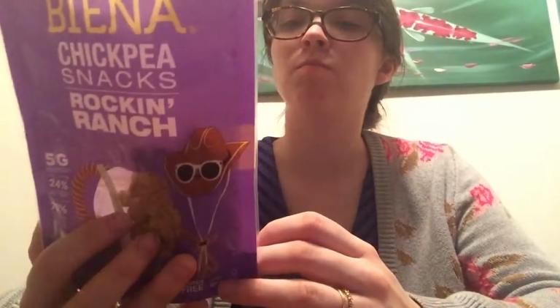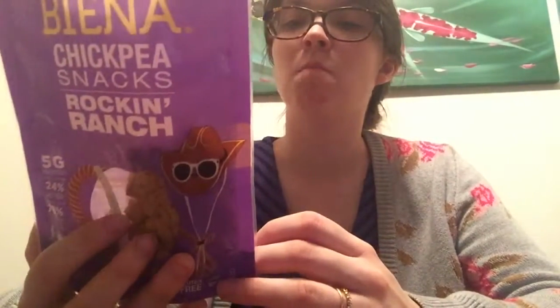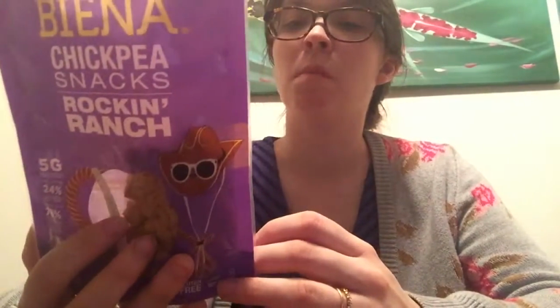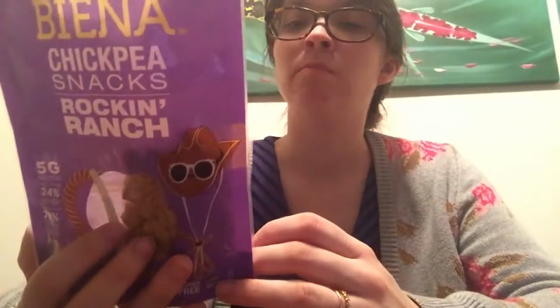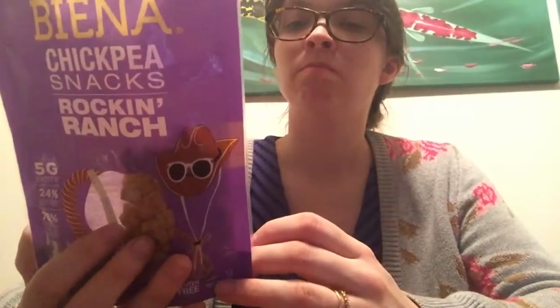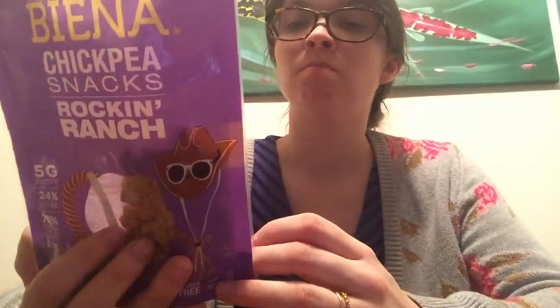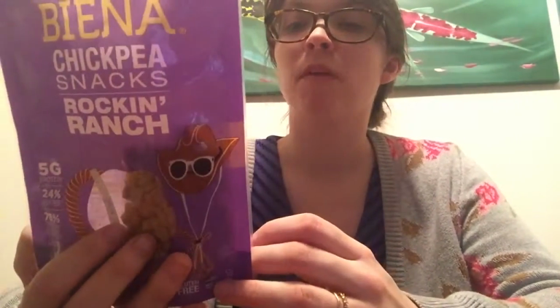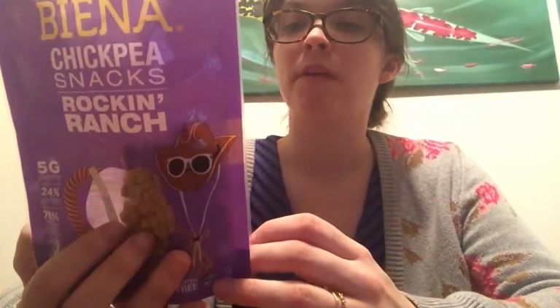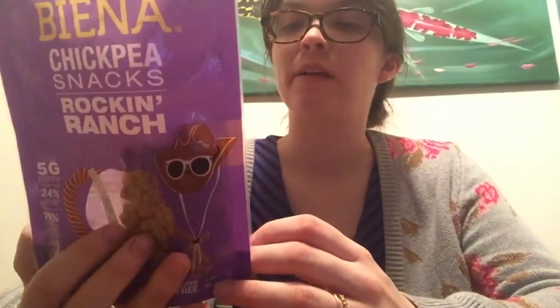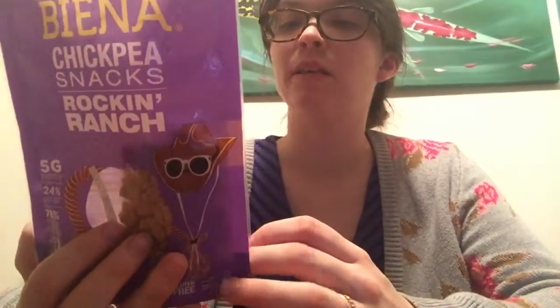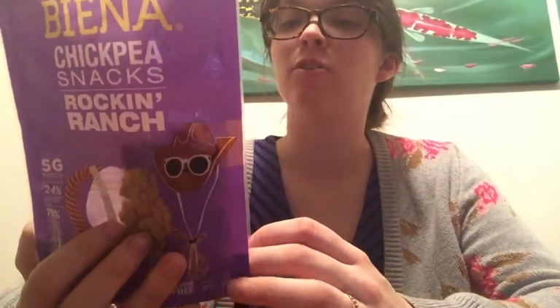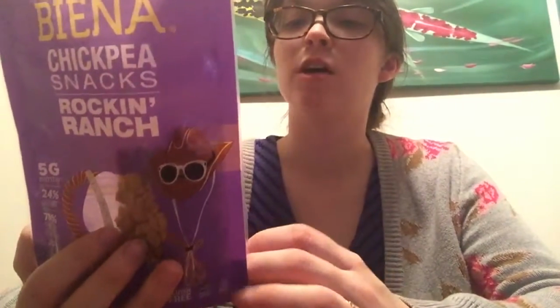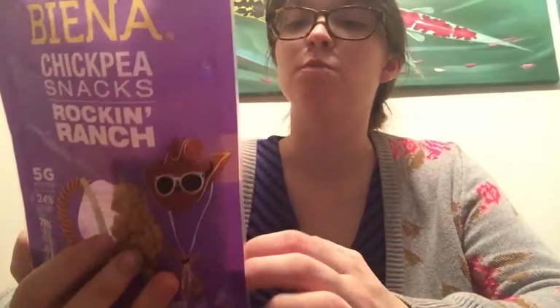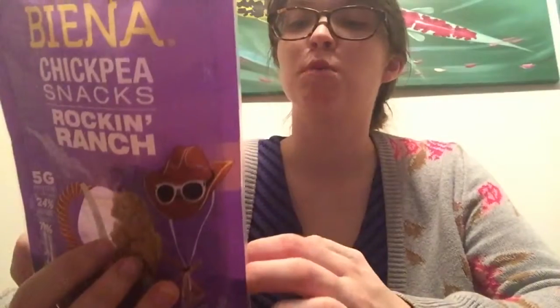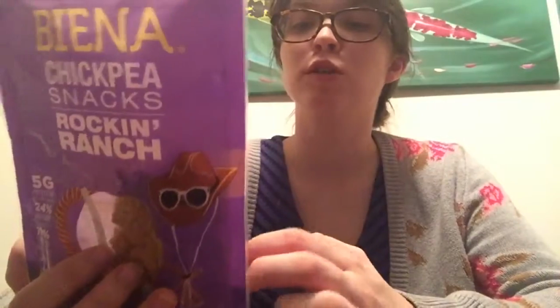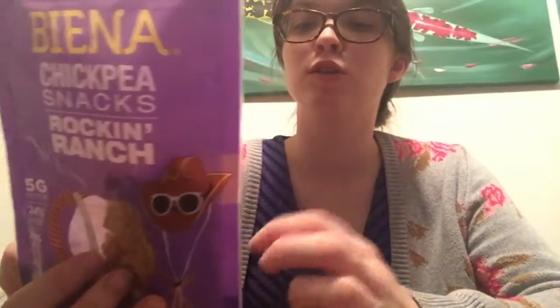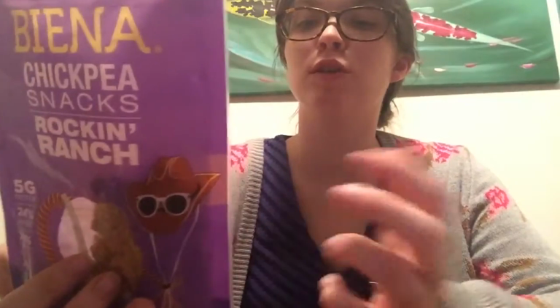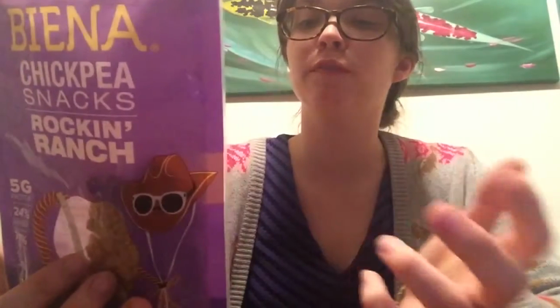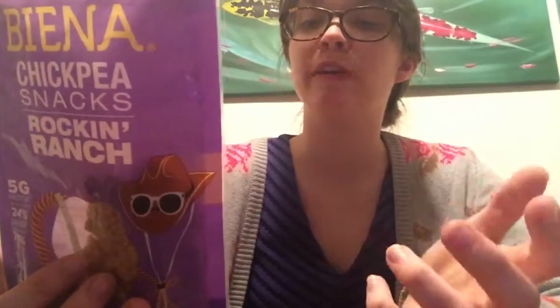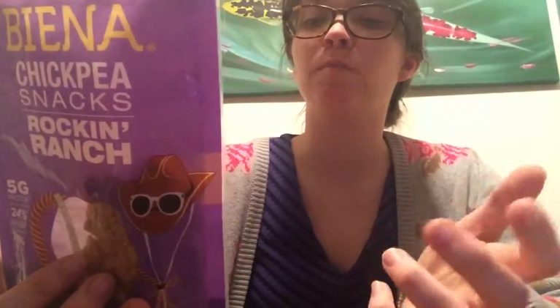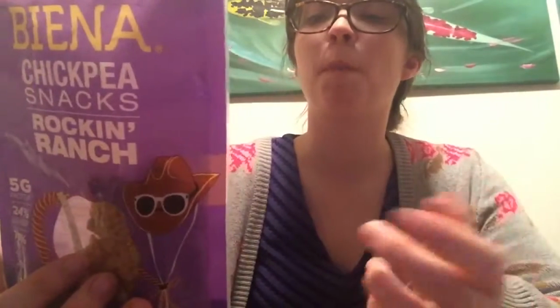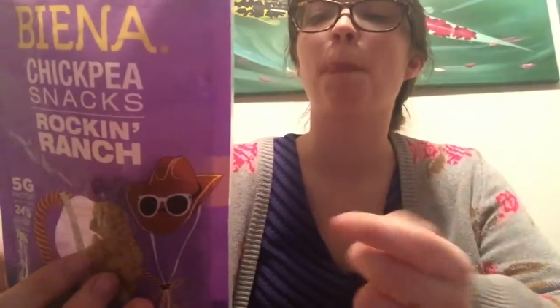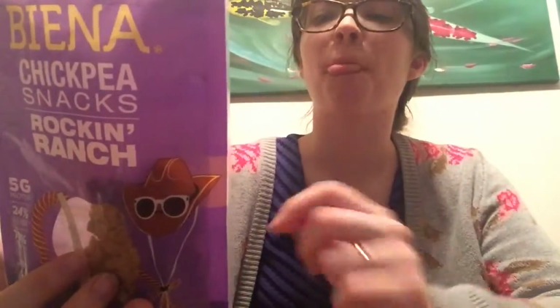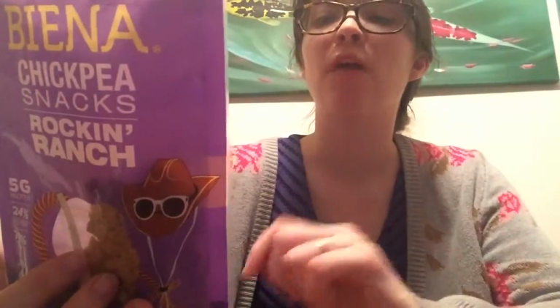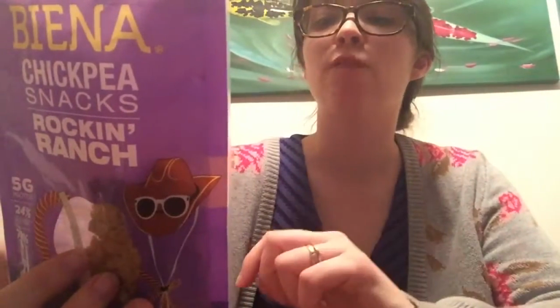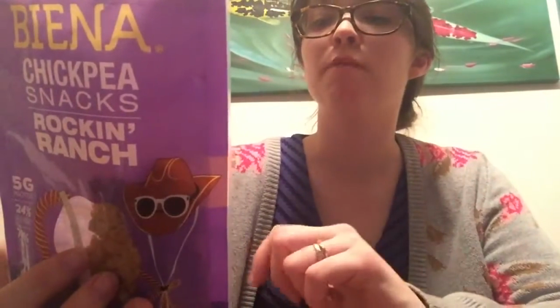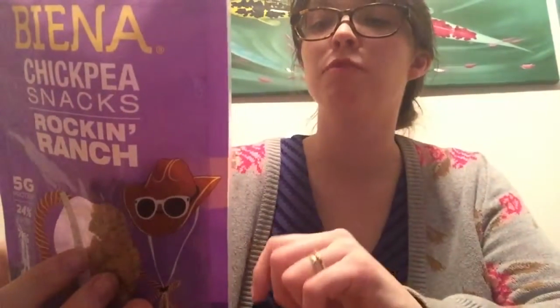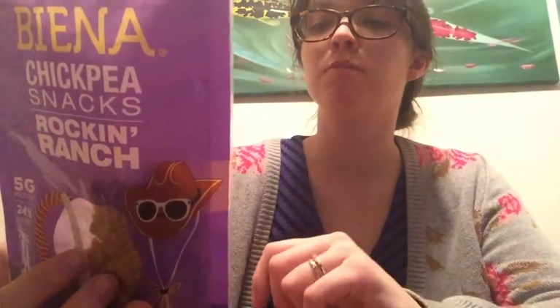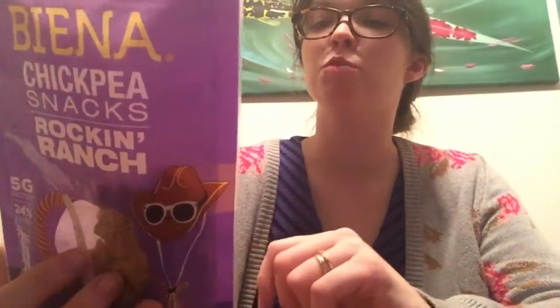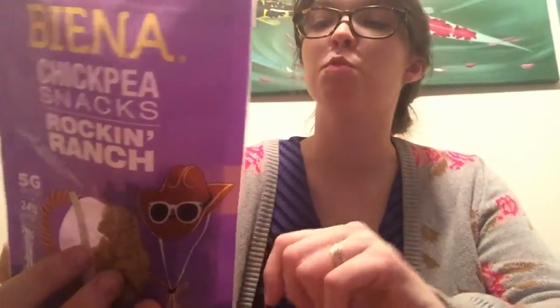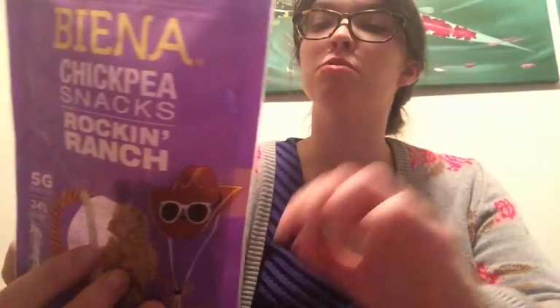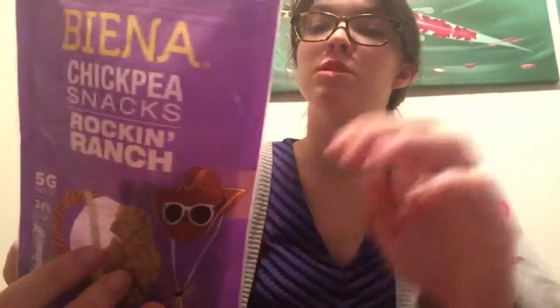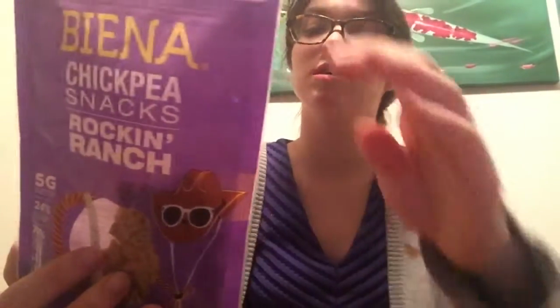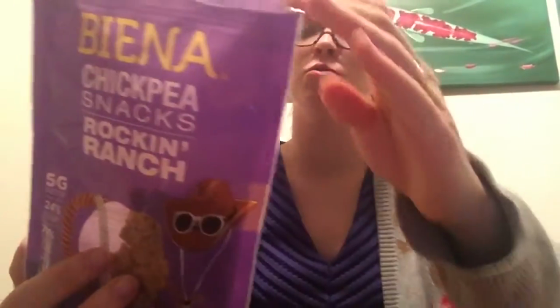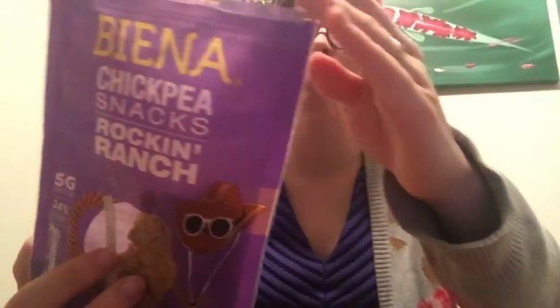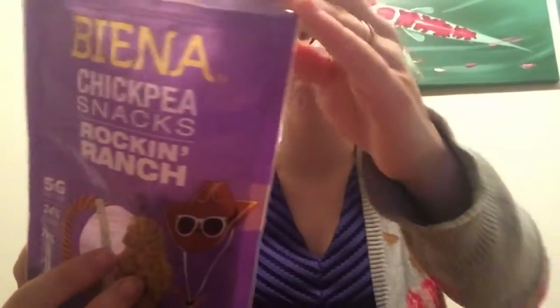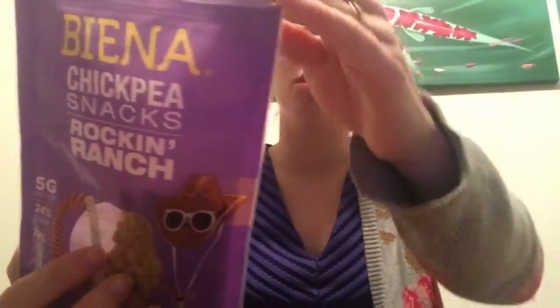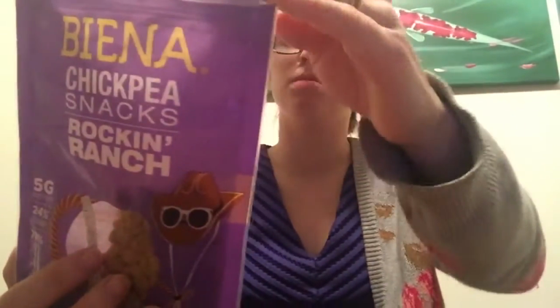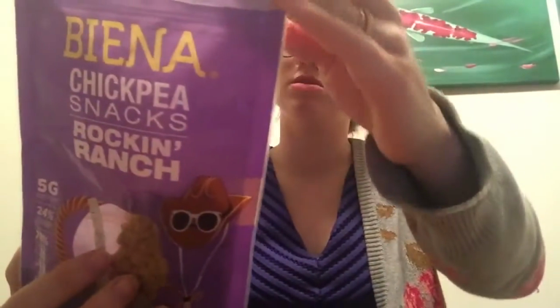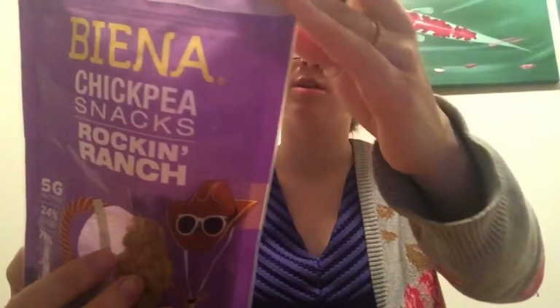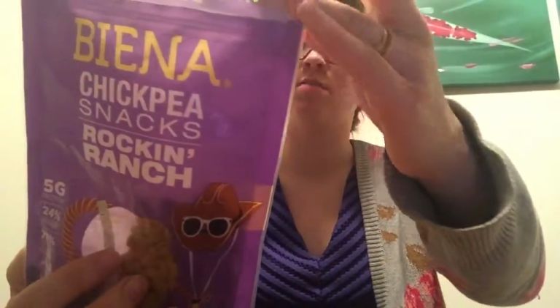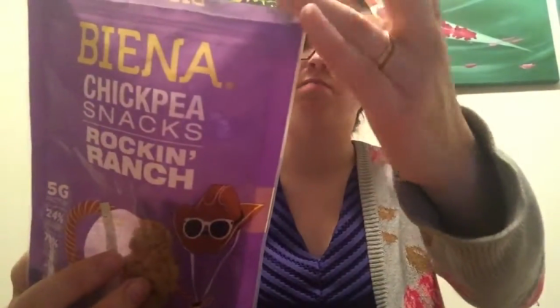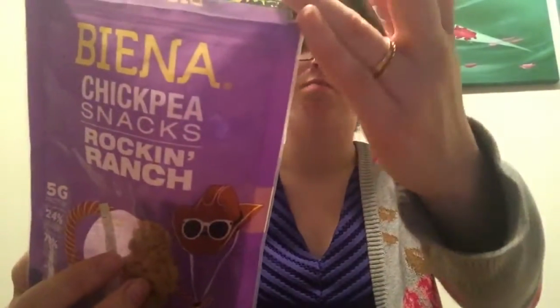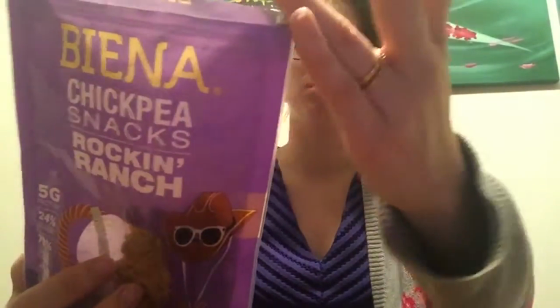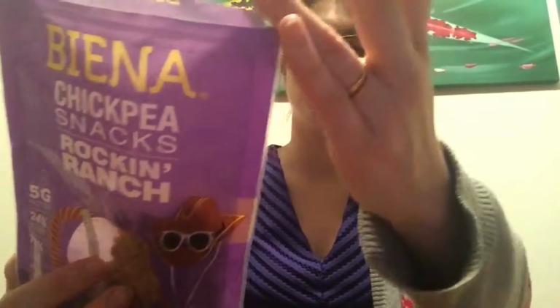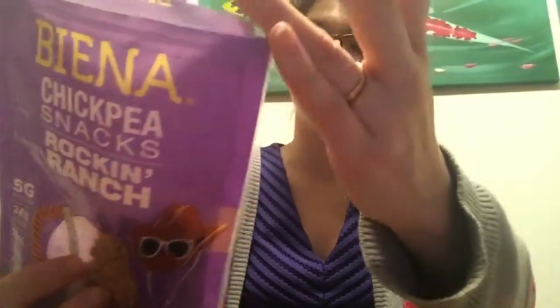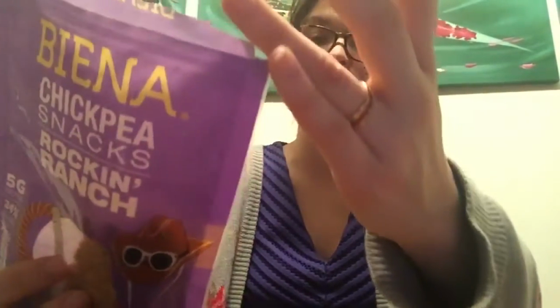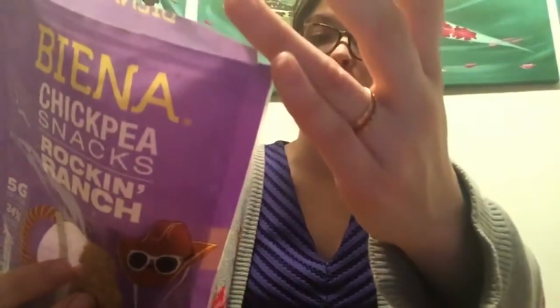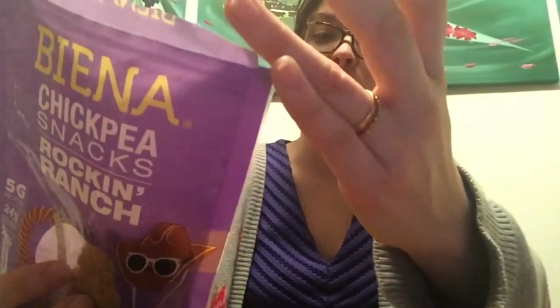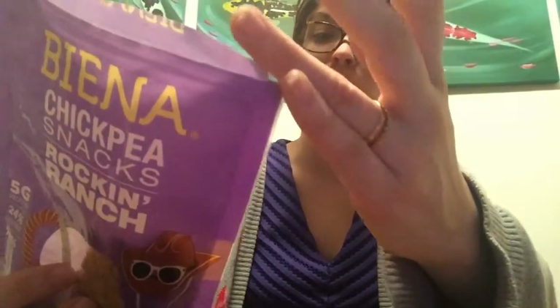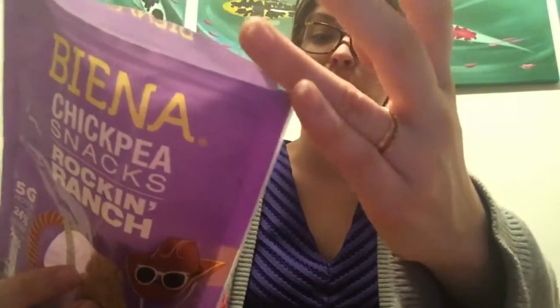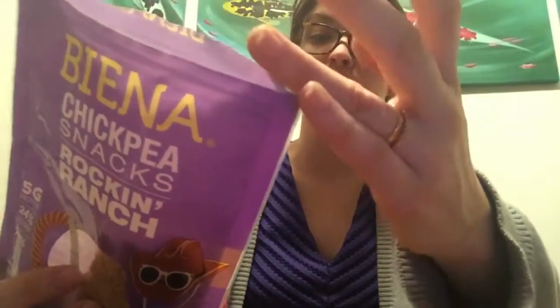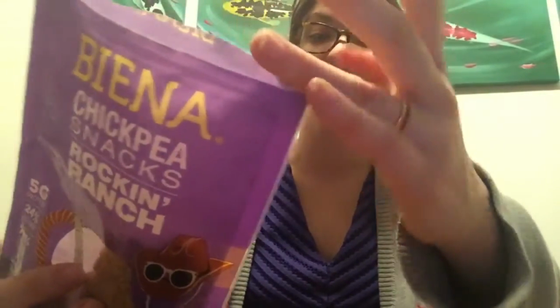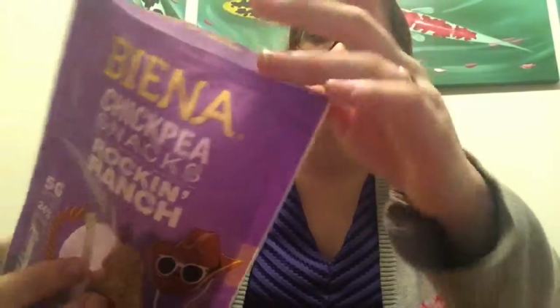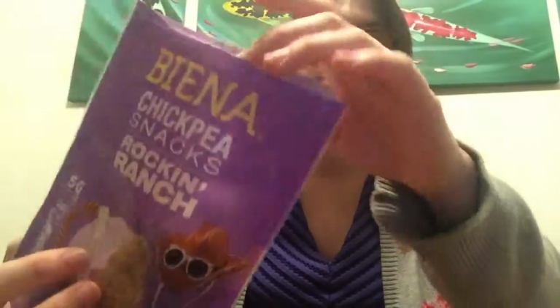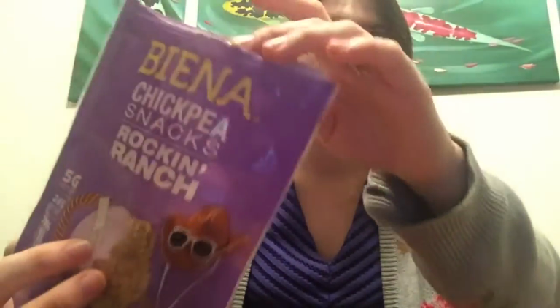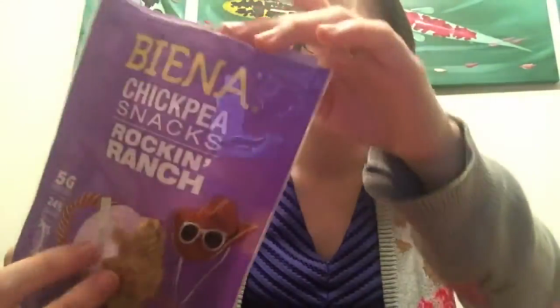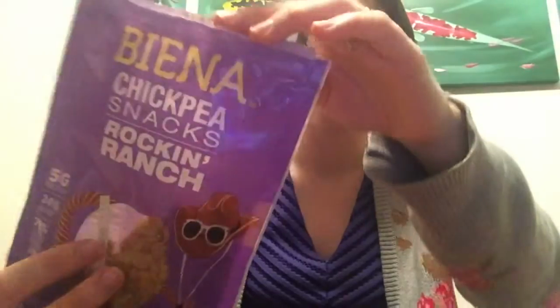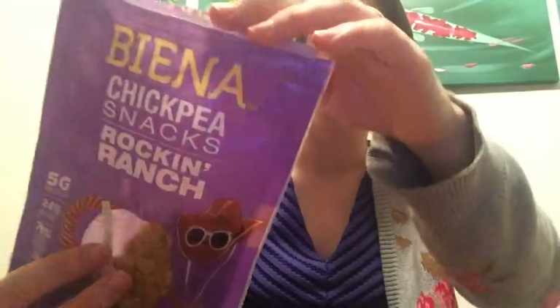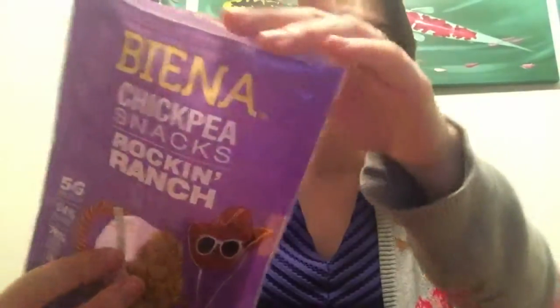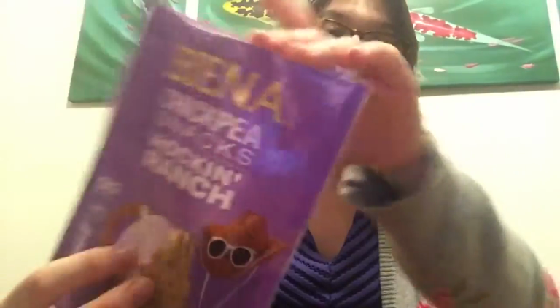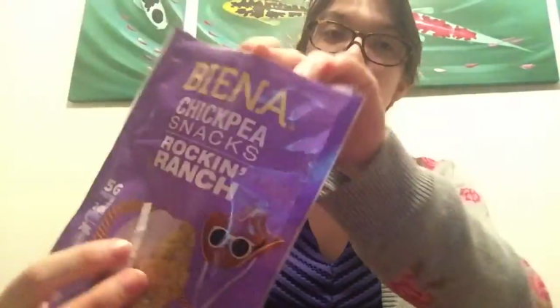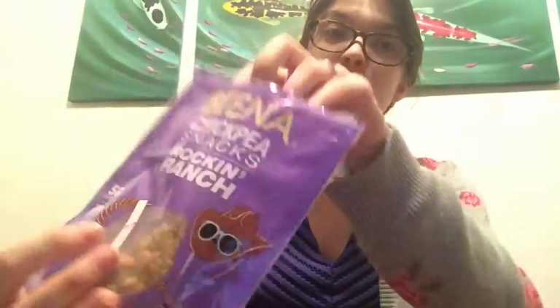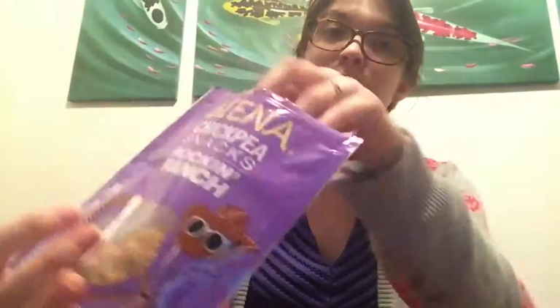Per serving it has five grams of protein and 24% daily value of fiber, and it's gluten-free.